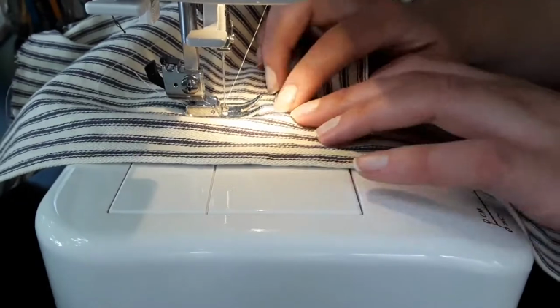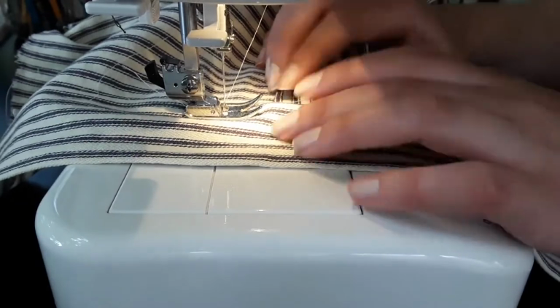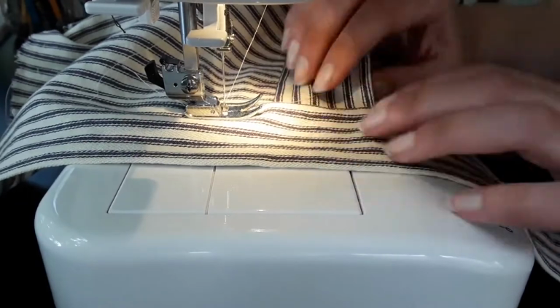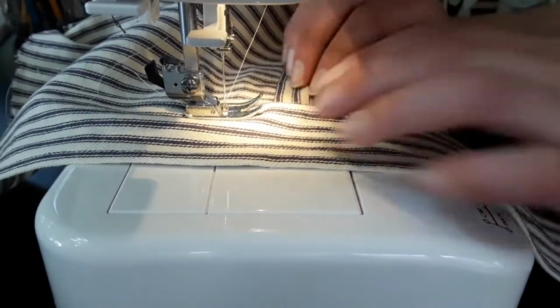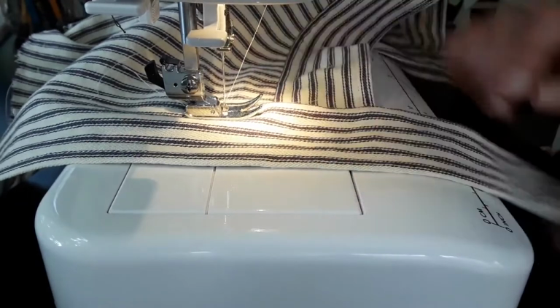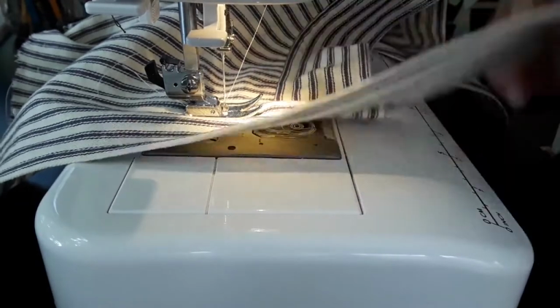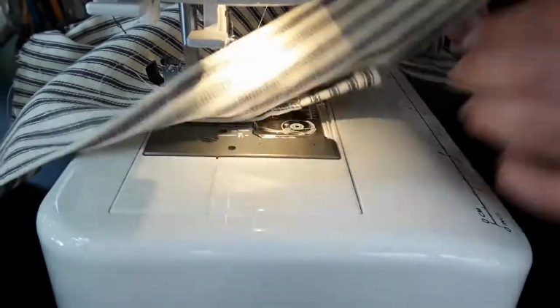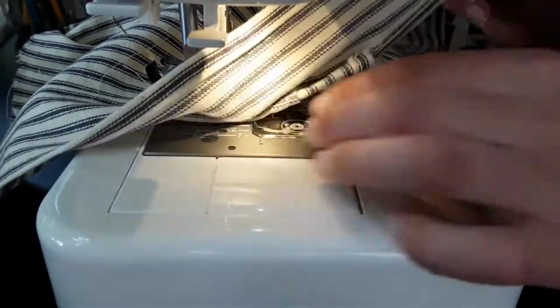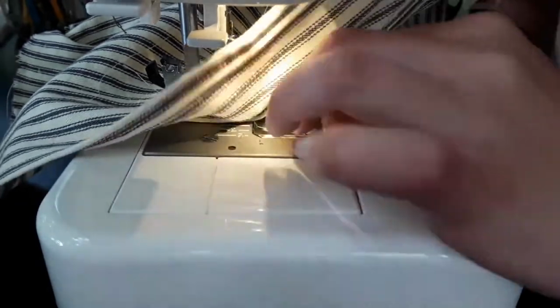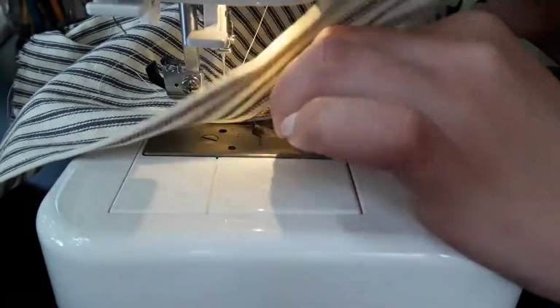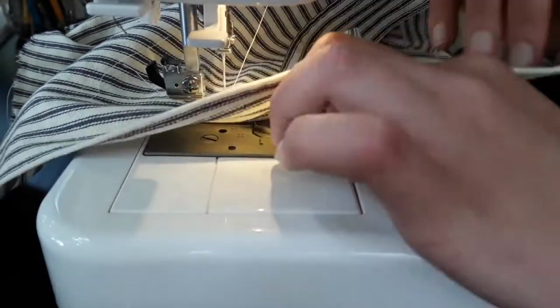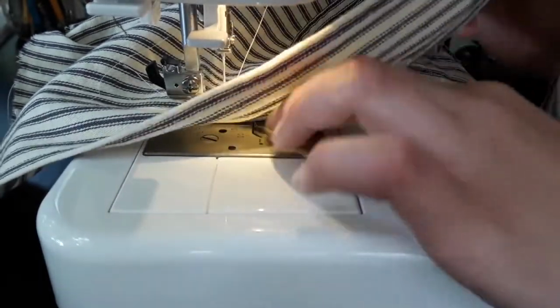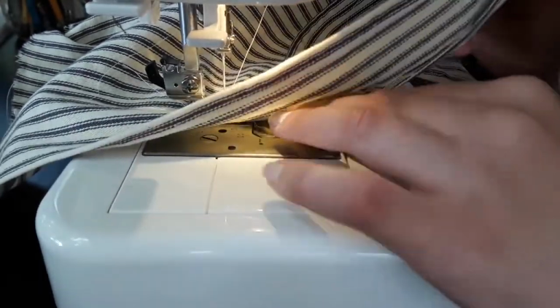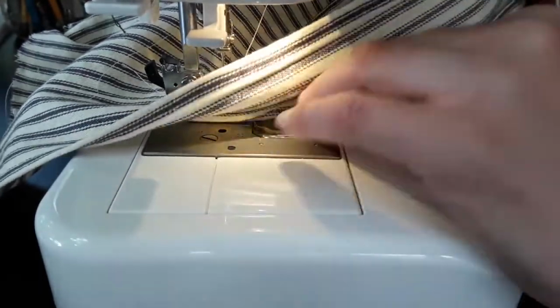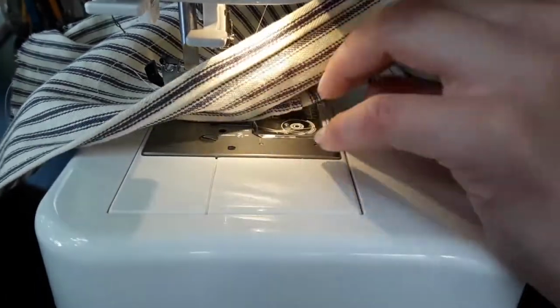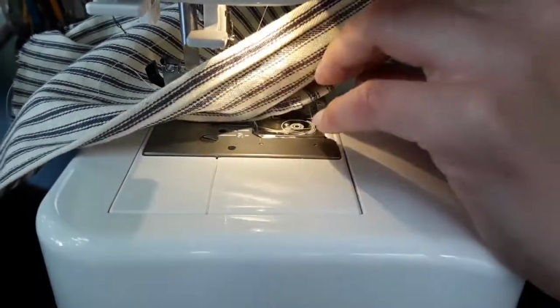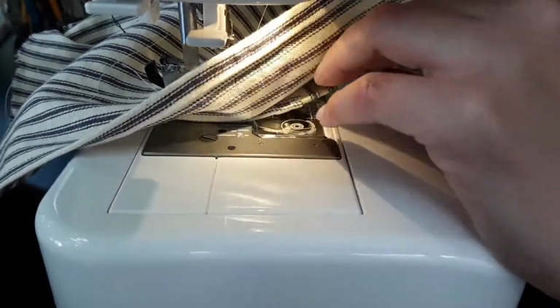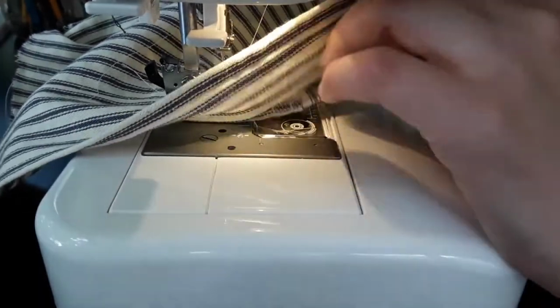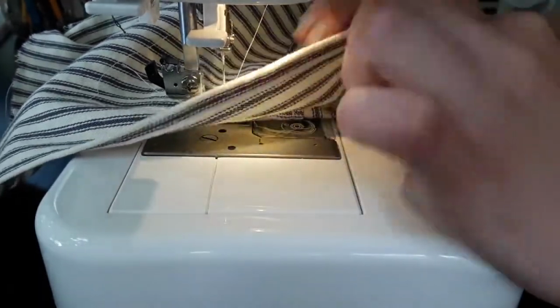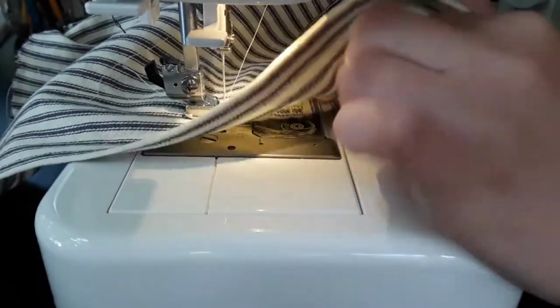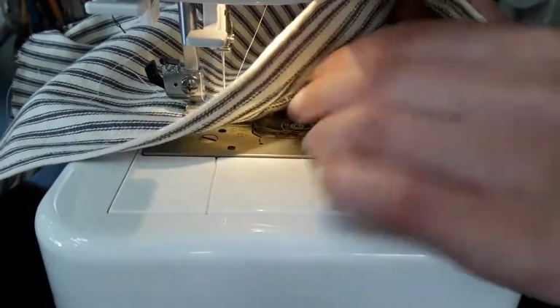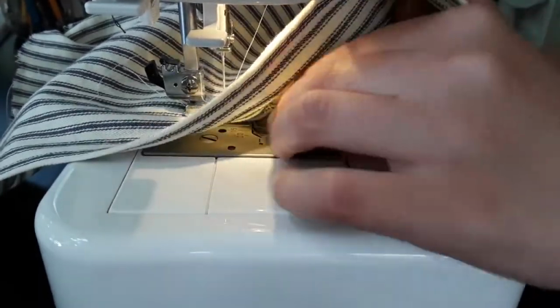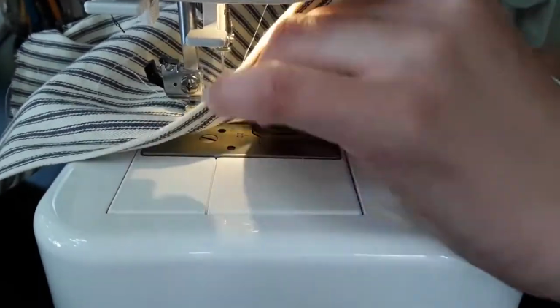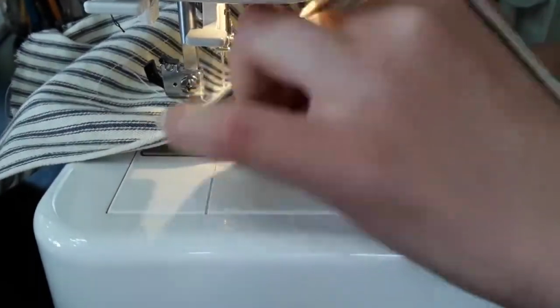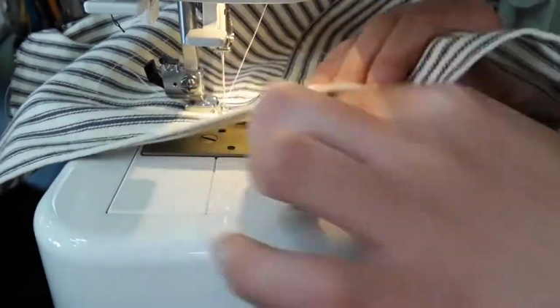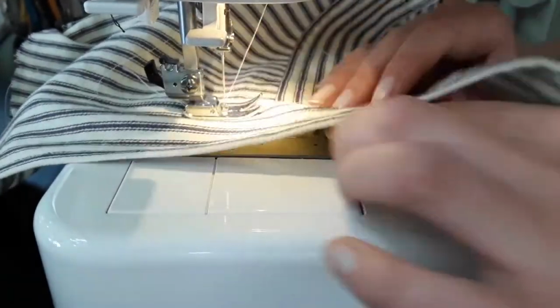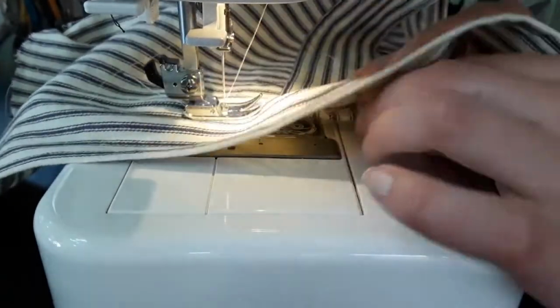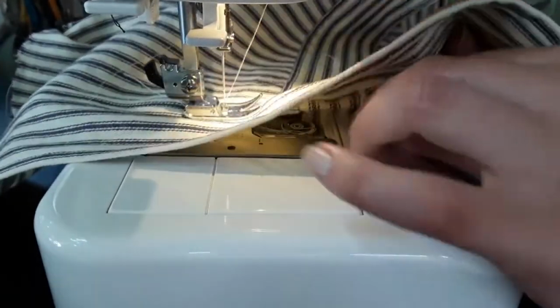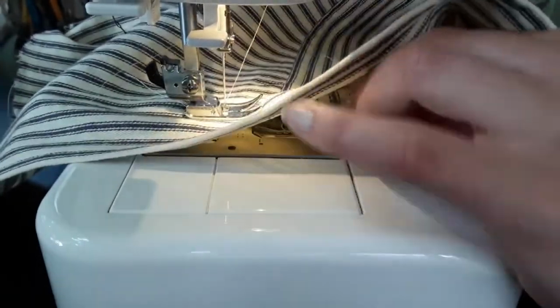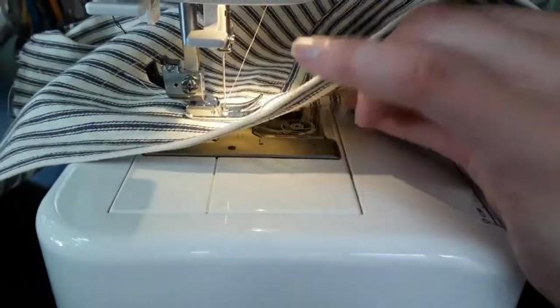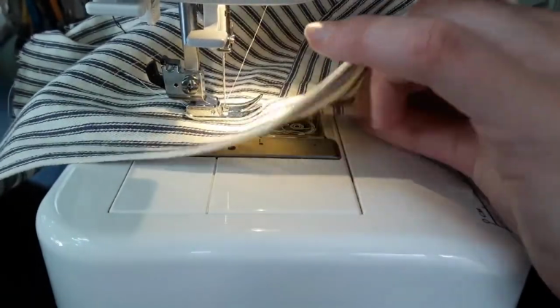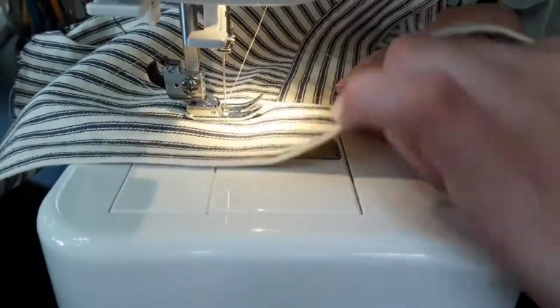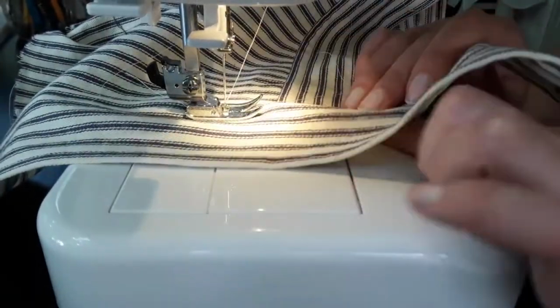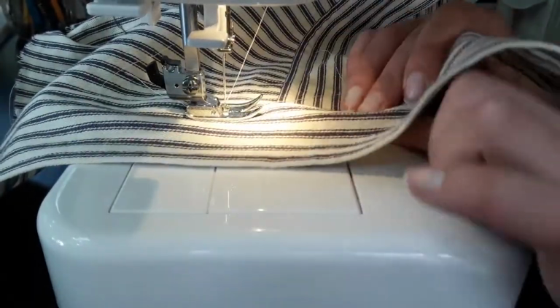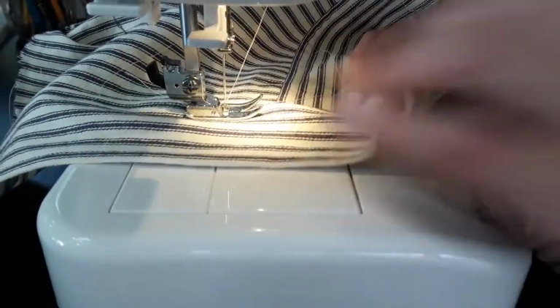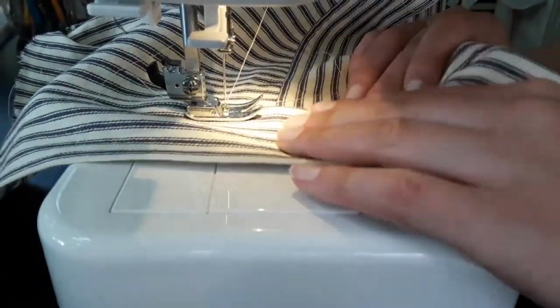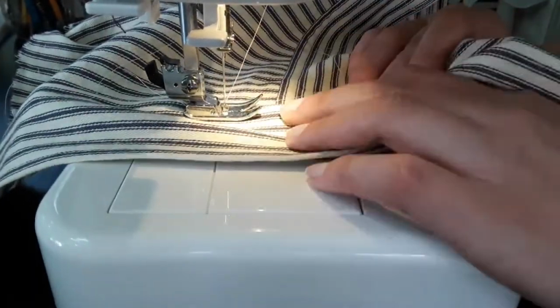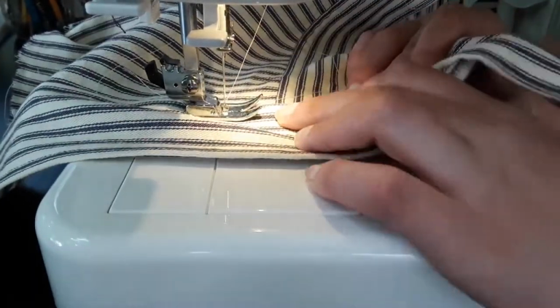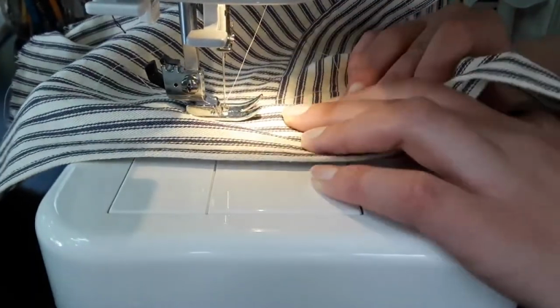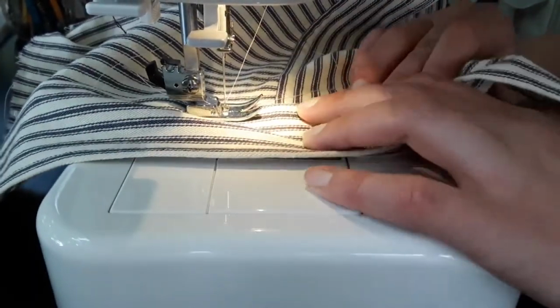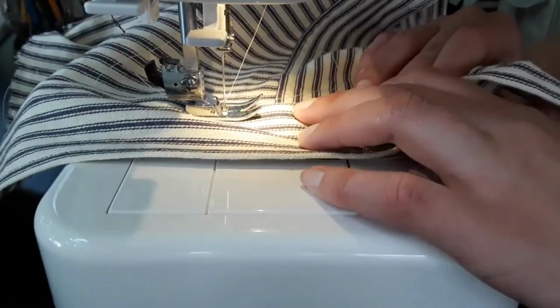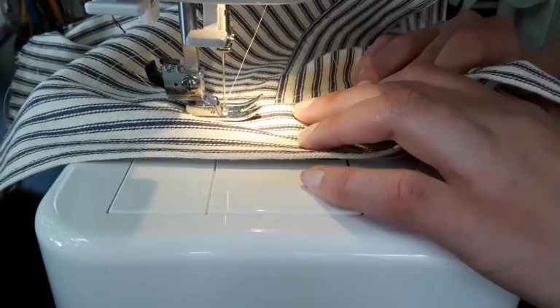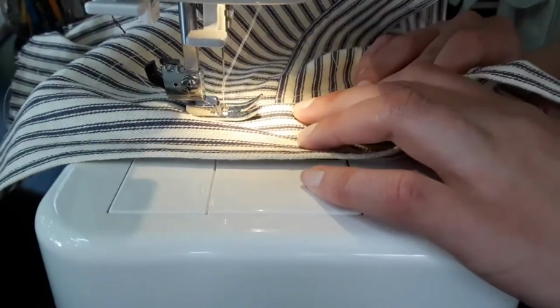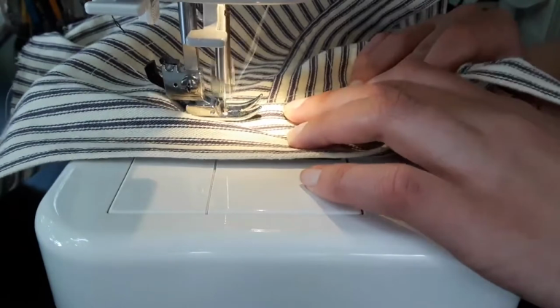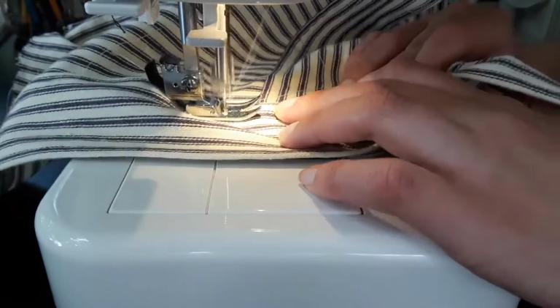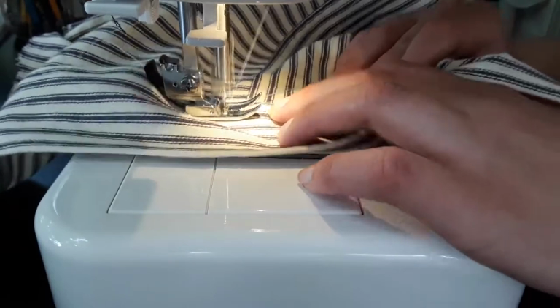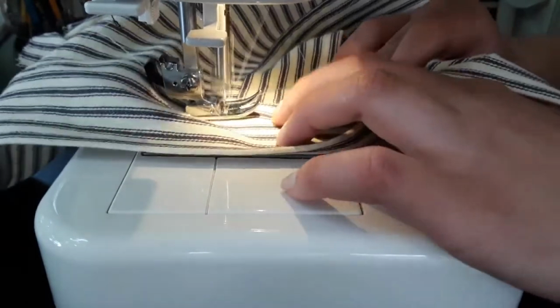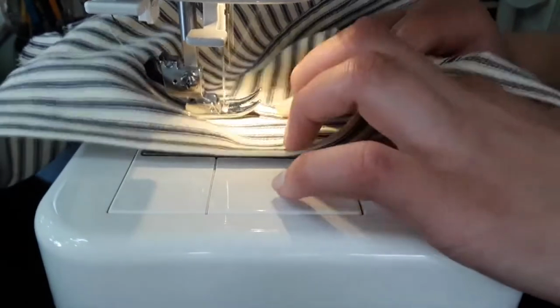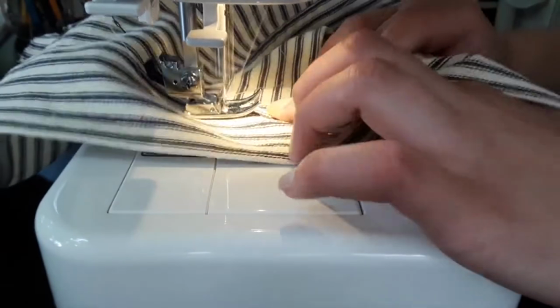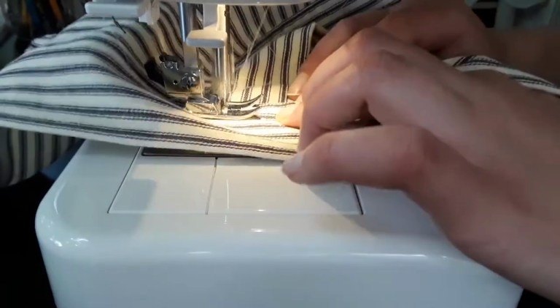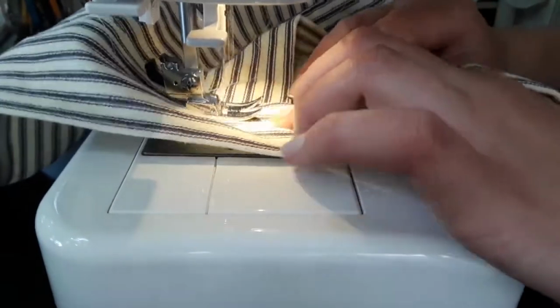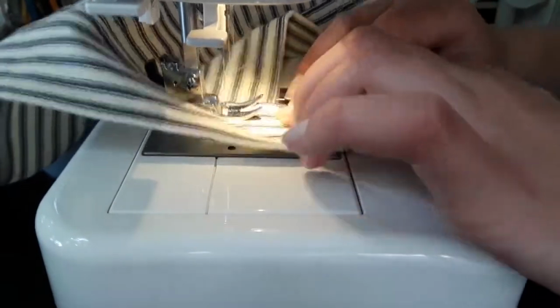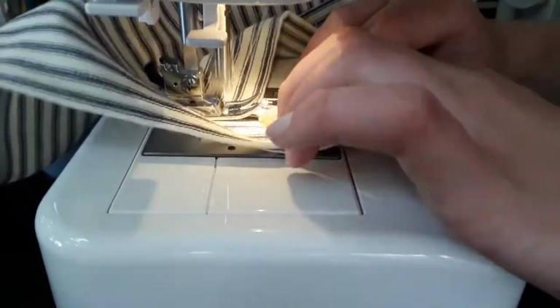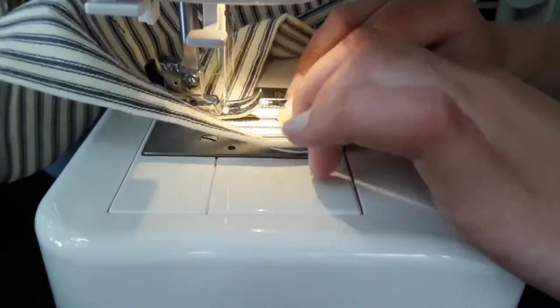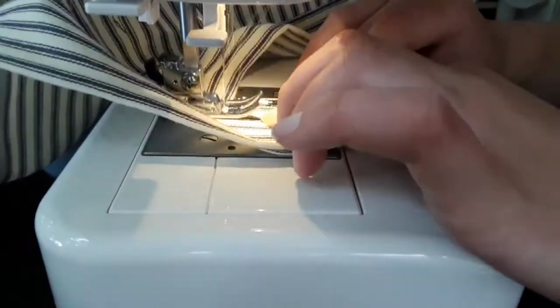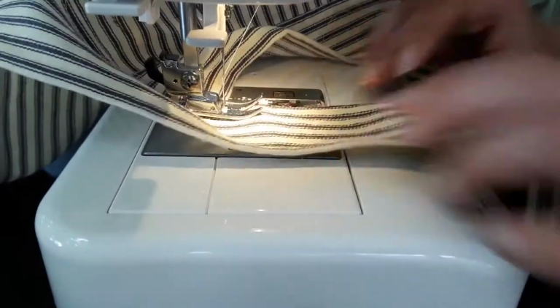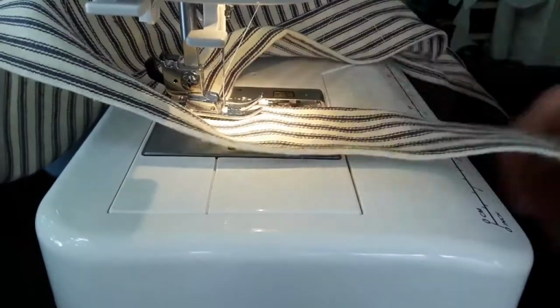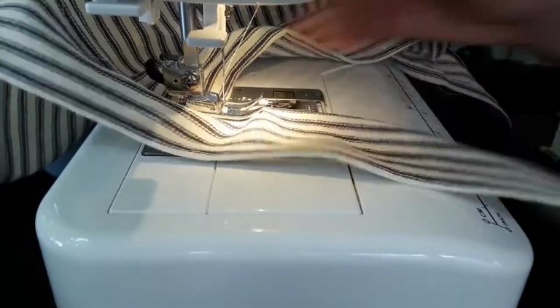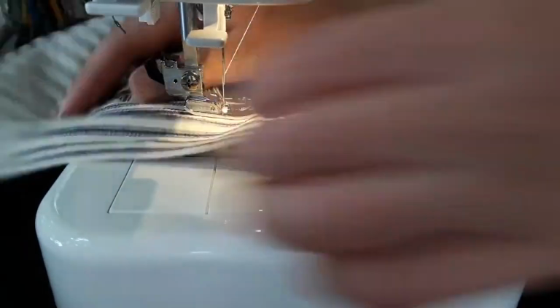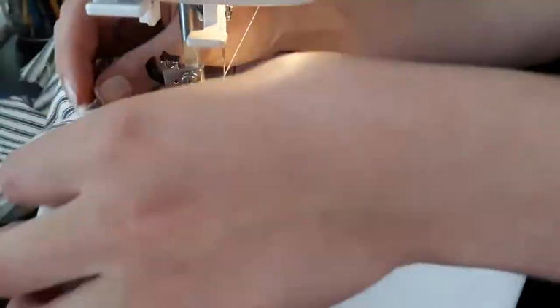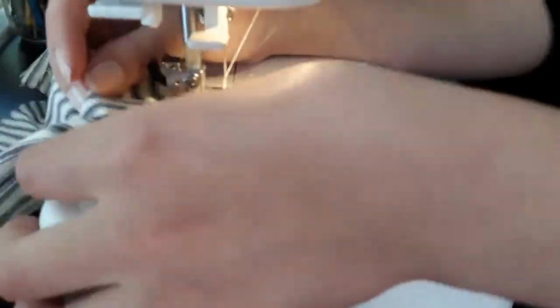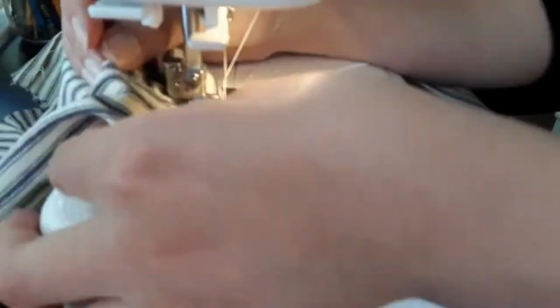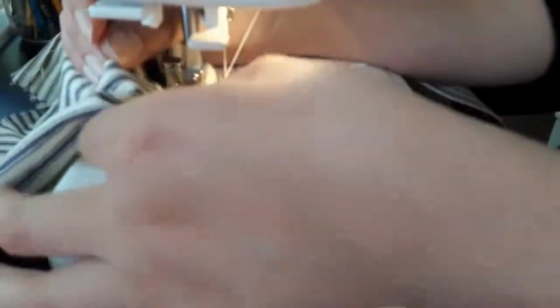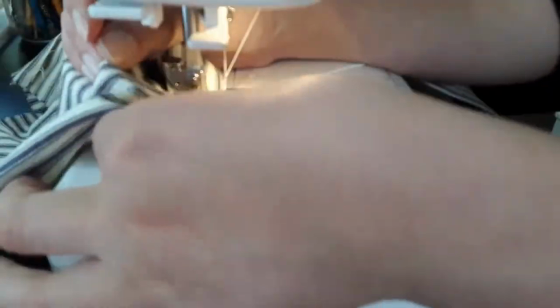My life would have been a lot easier if I had decided to sew on the wrong side of the fabric so I could actually see what I was doing, but no.